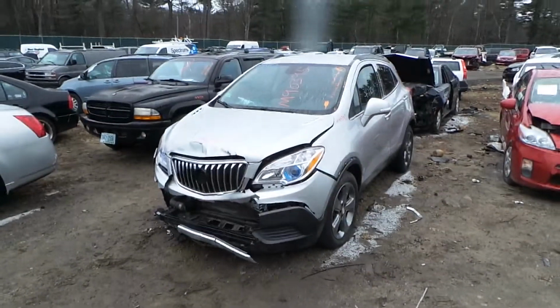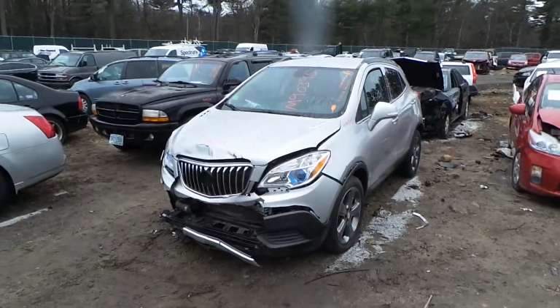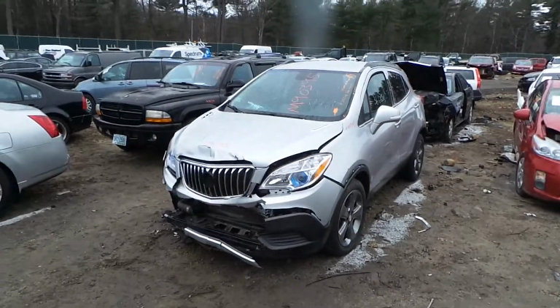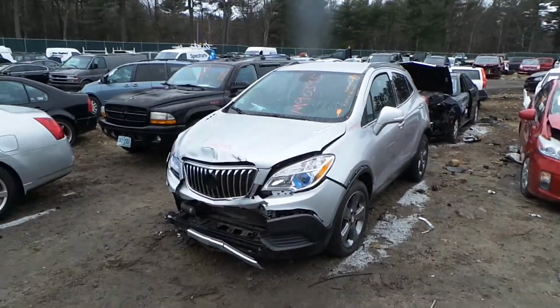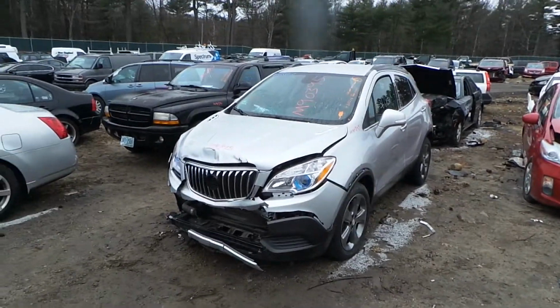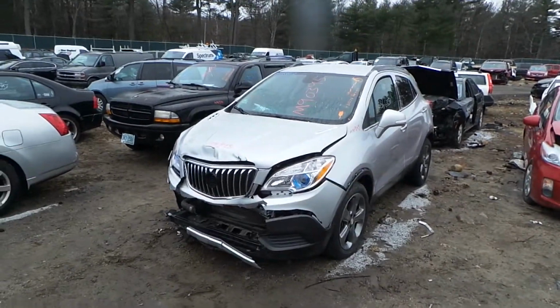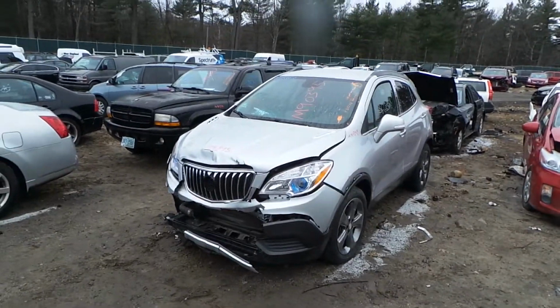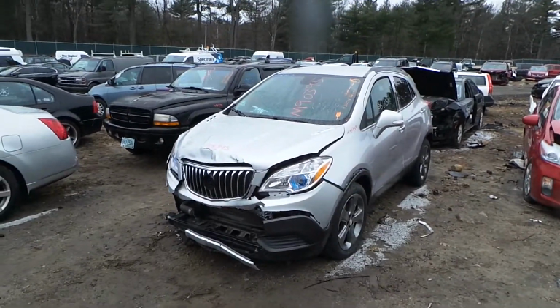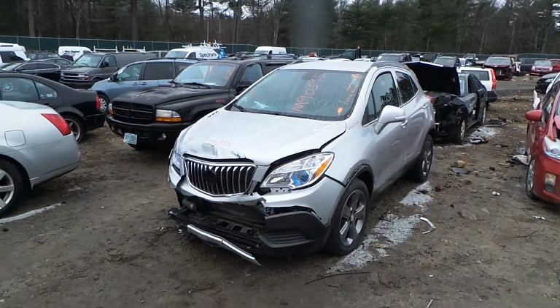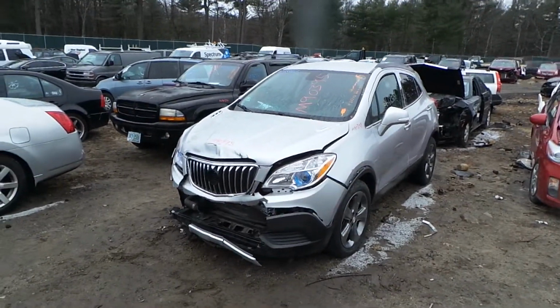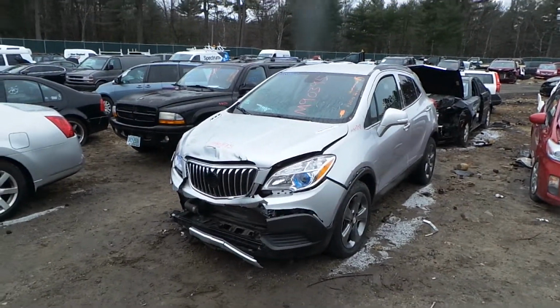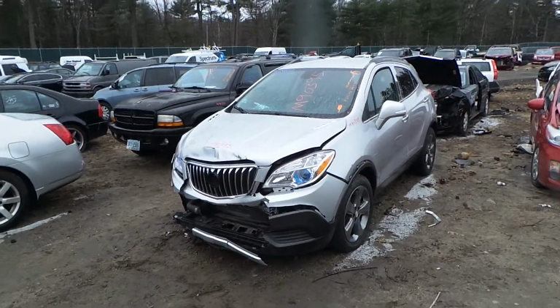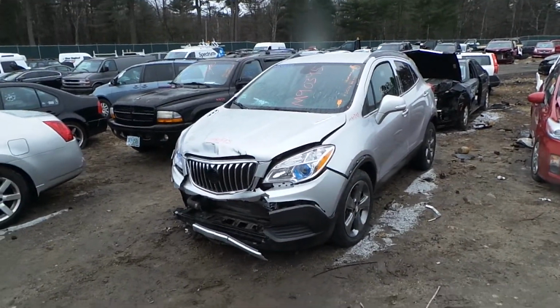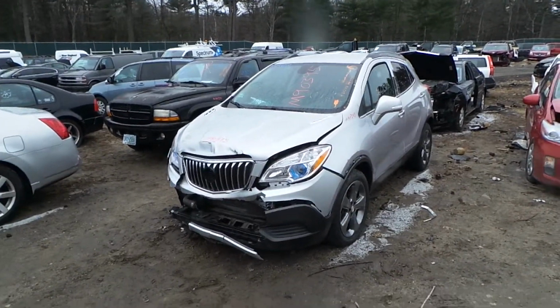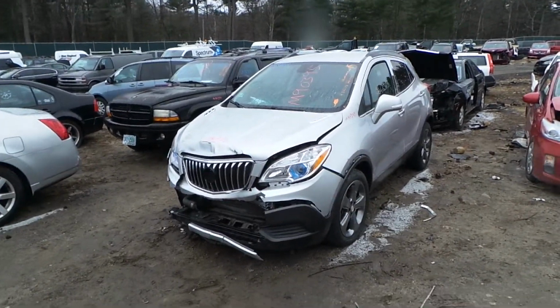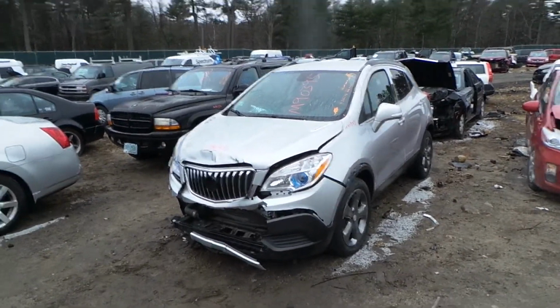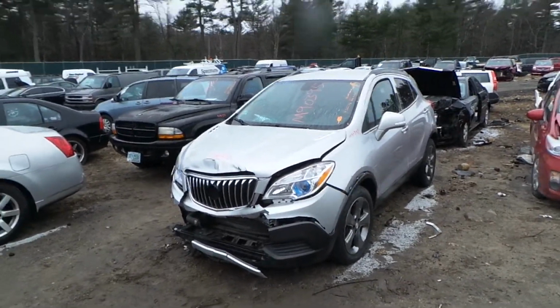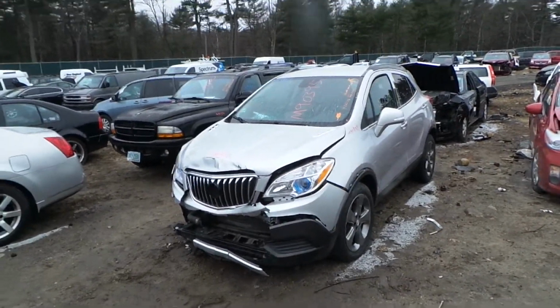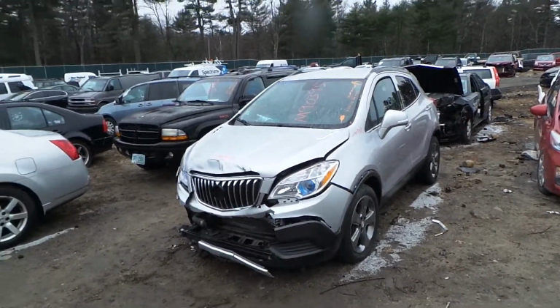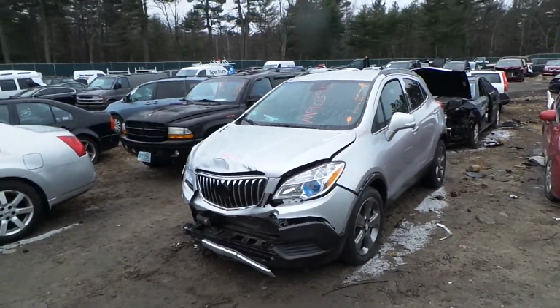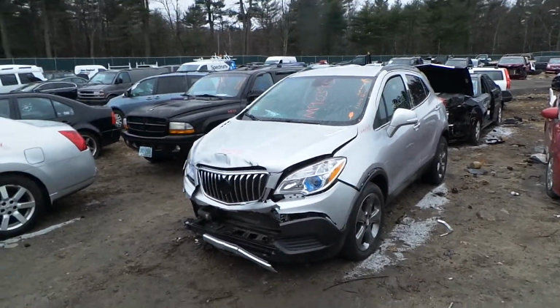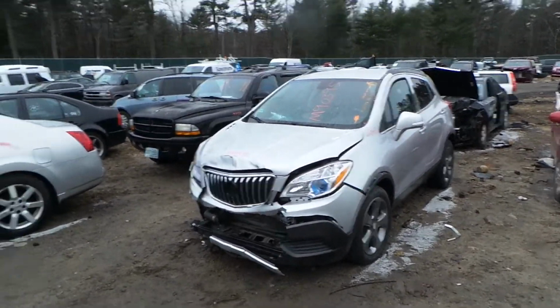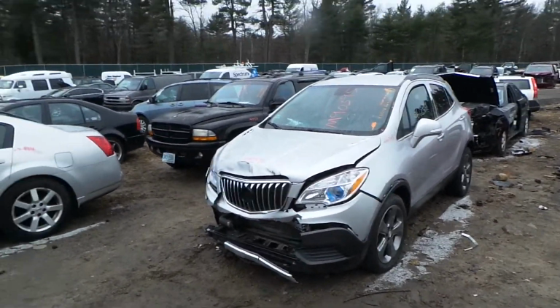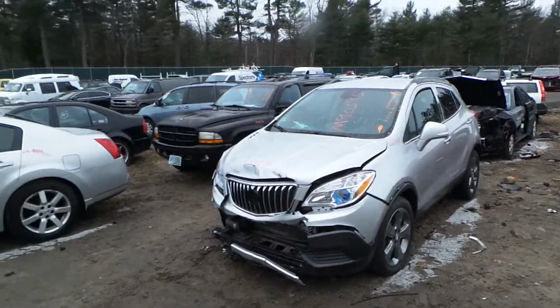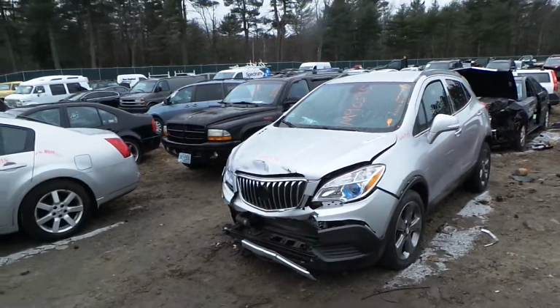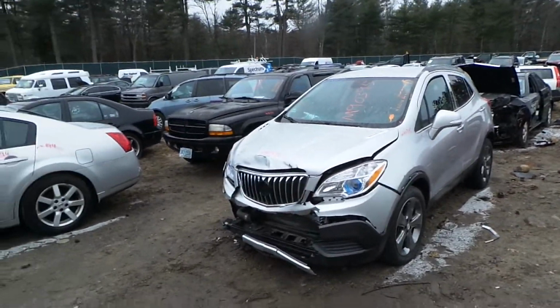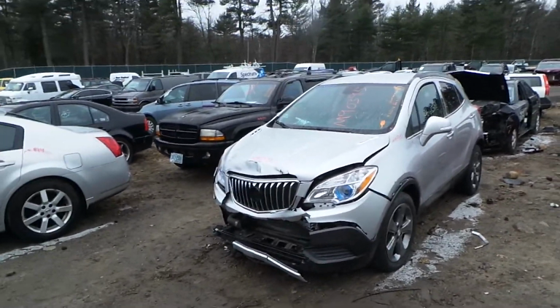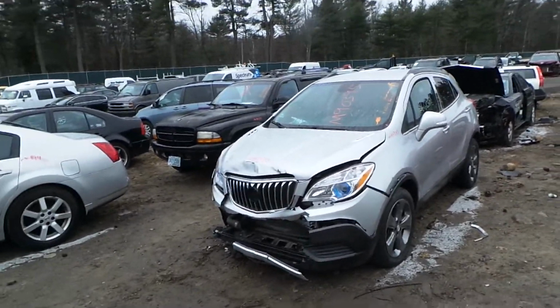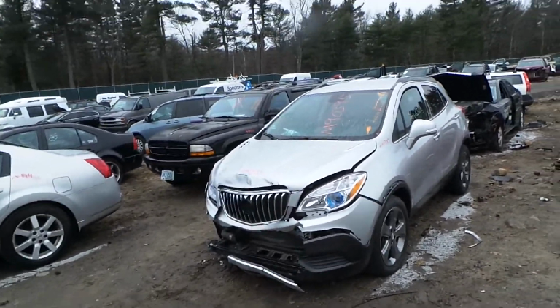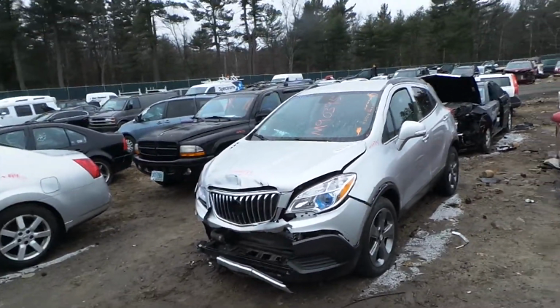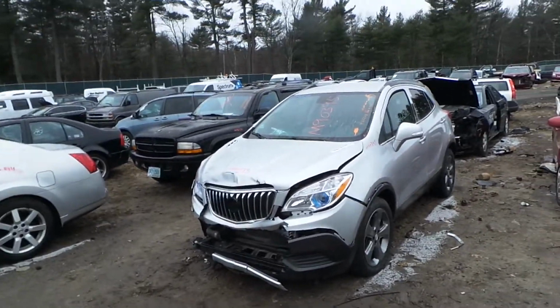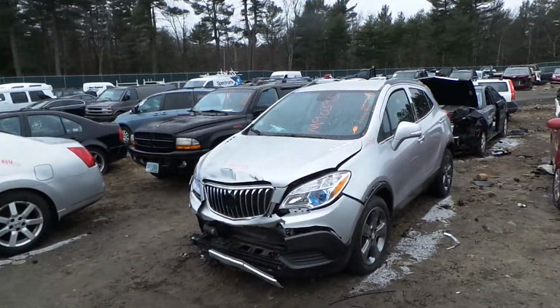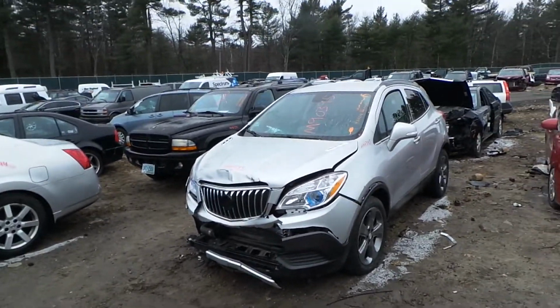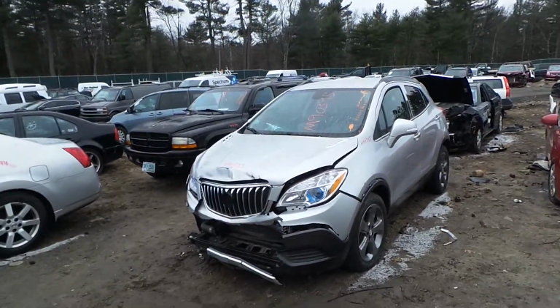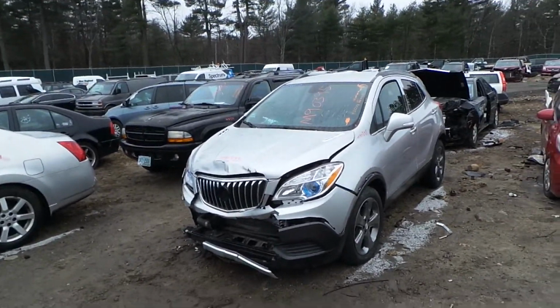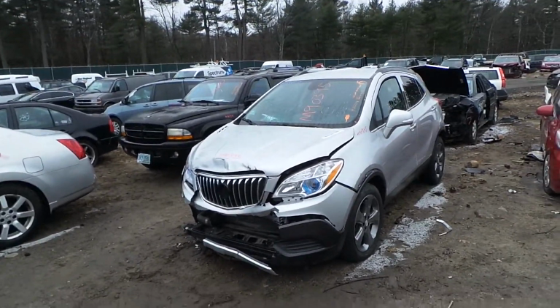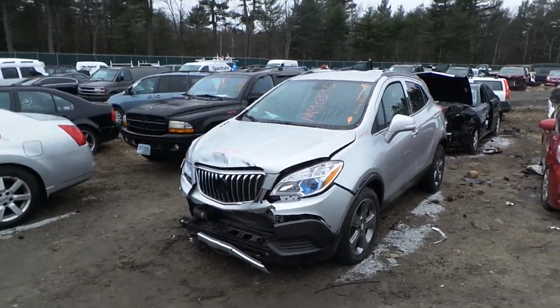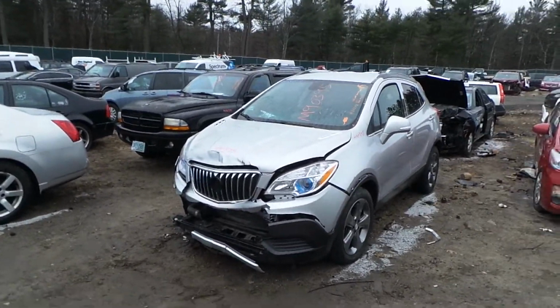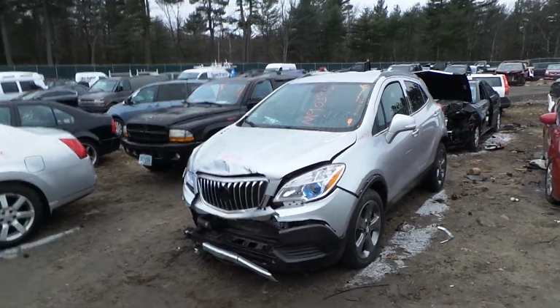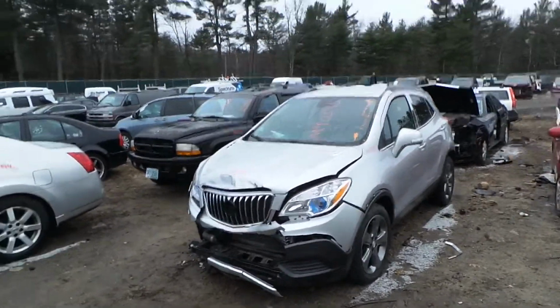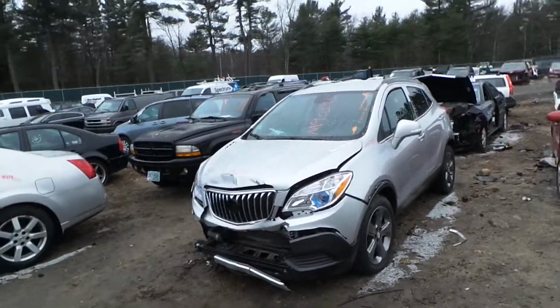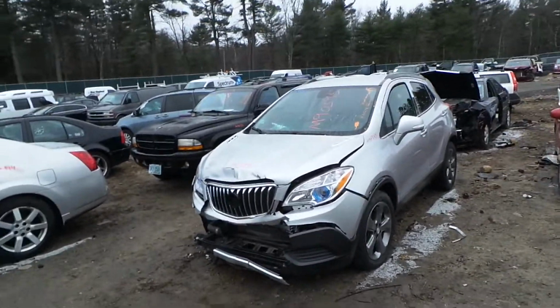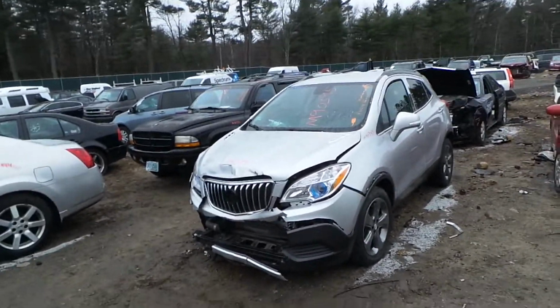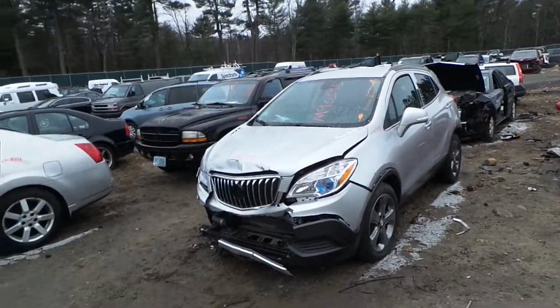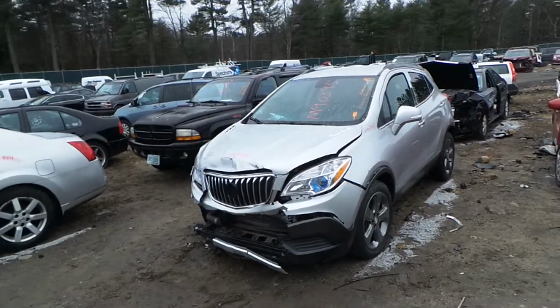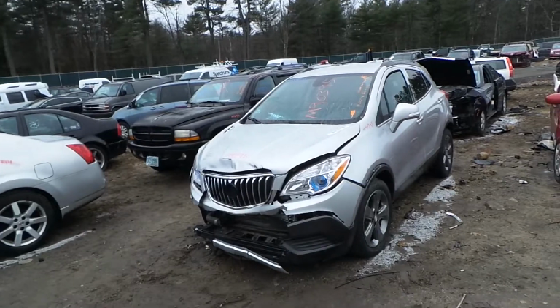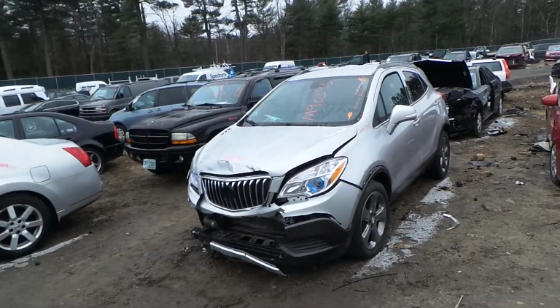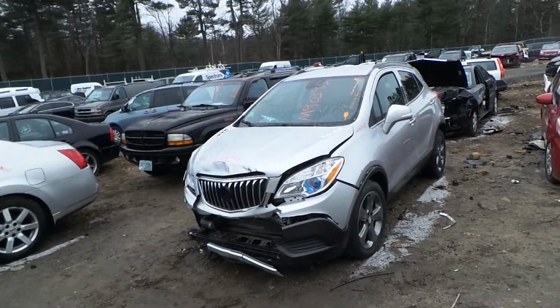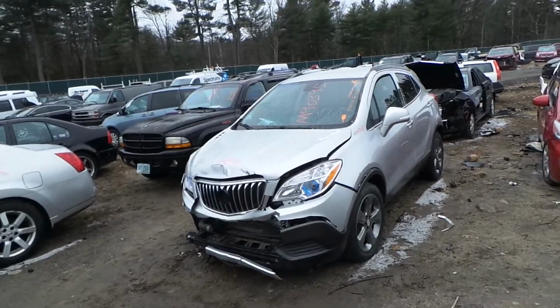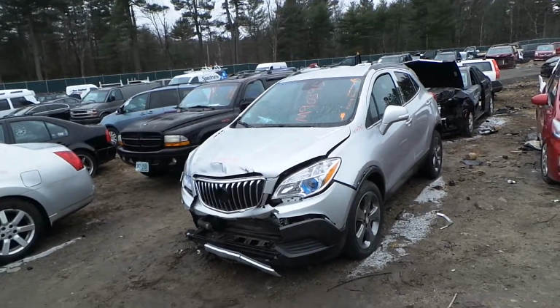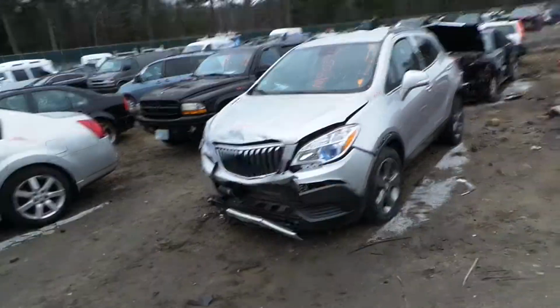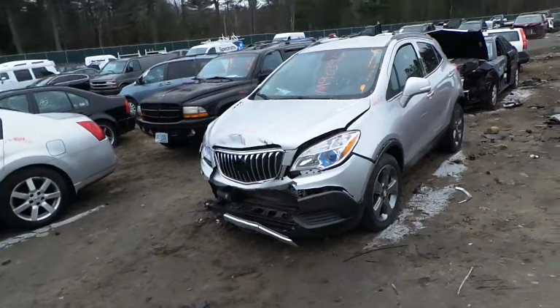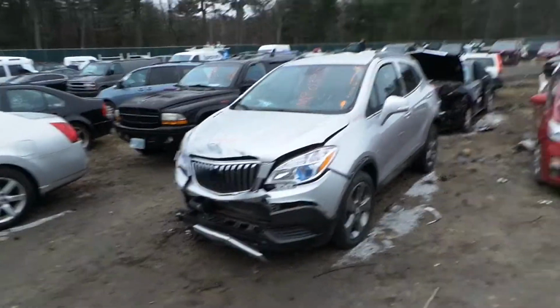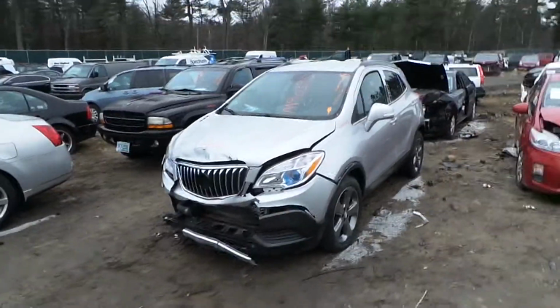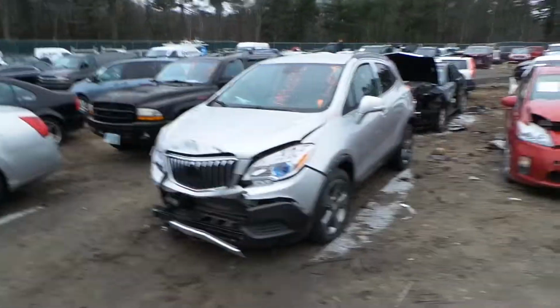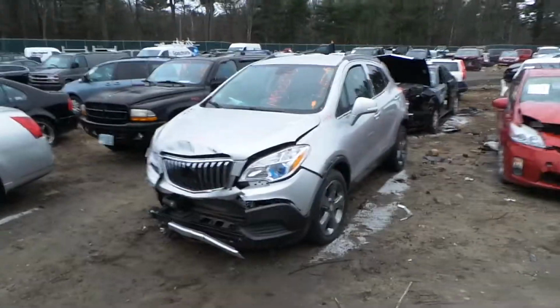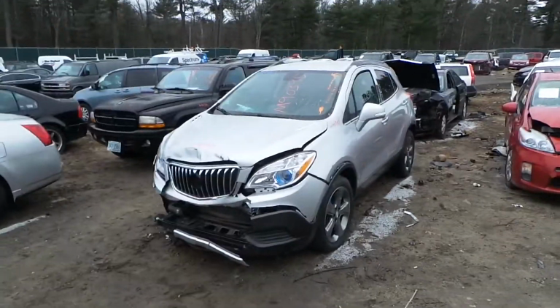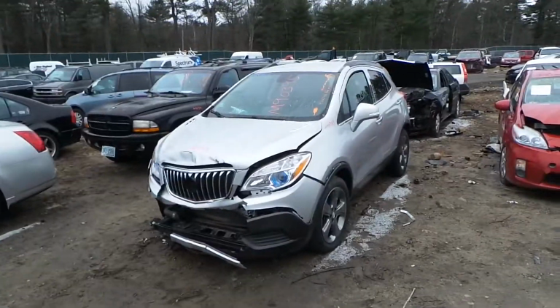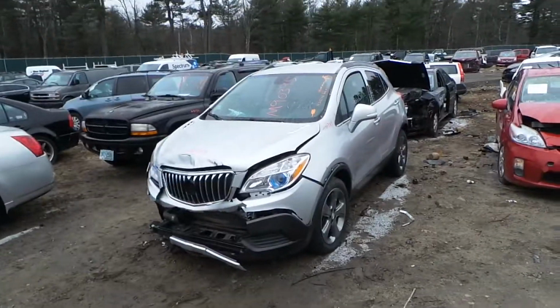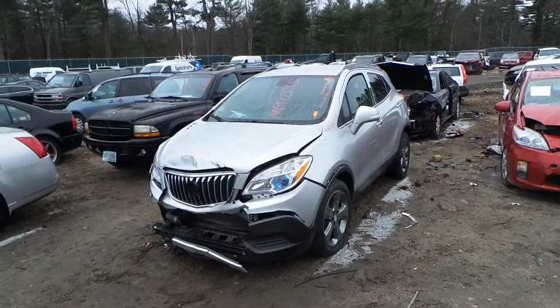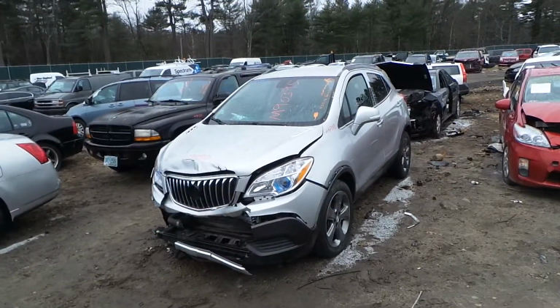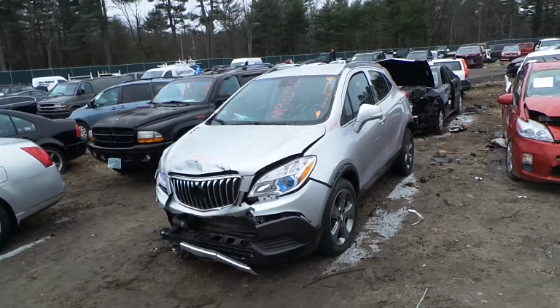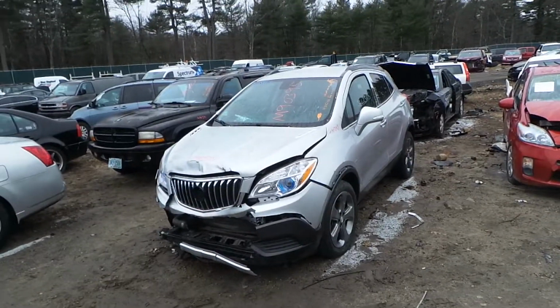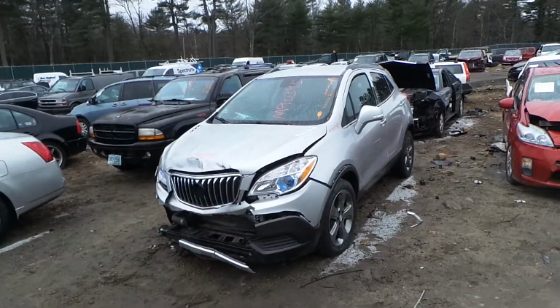Hey, what's up? This is Andrew with New England Auto and Truck Recyclers. Today we are parting out a 2014 Buick Encore.